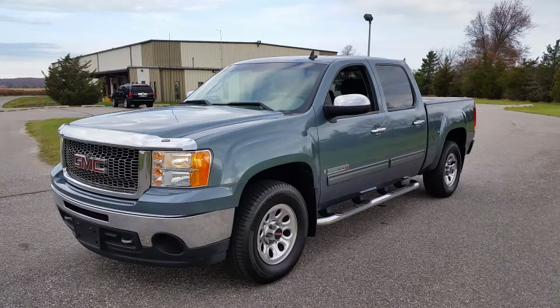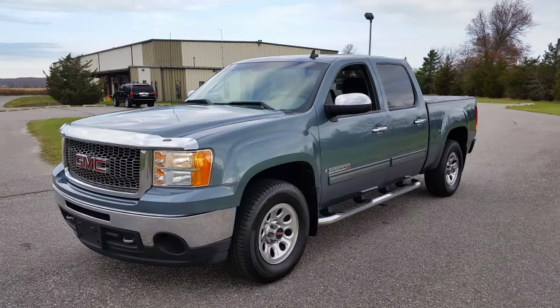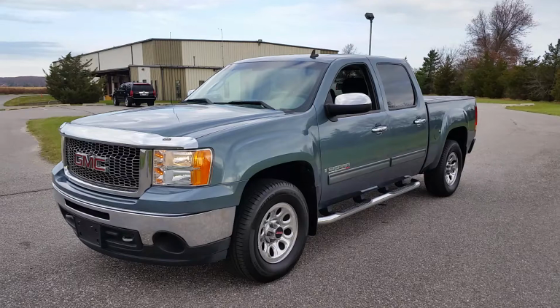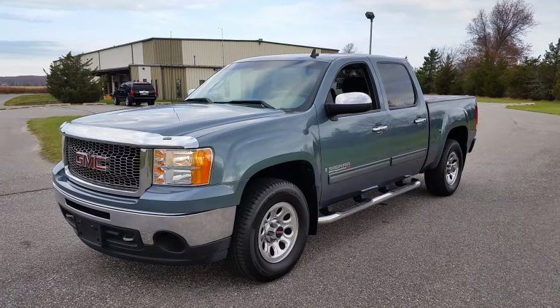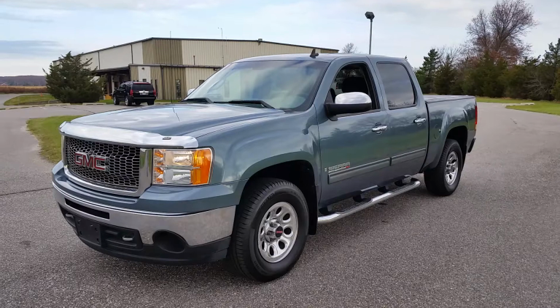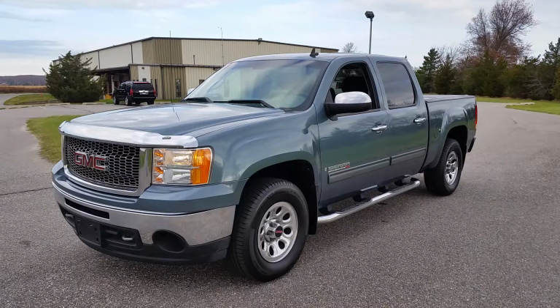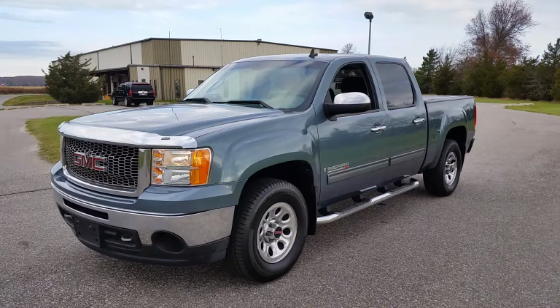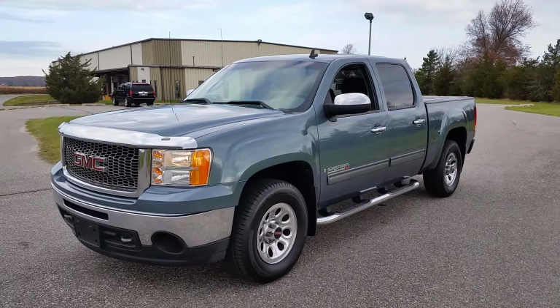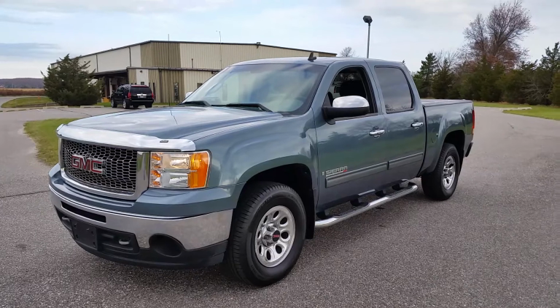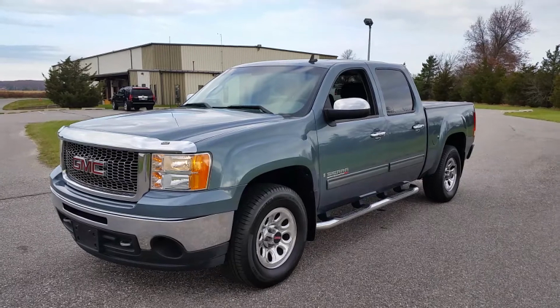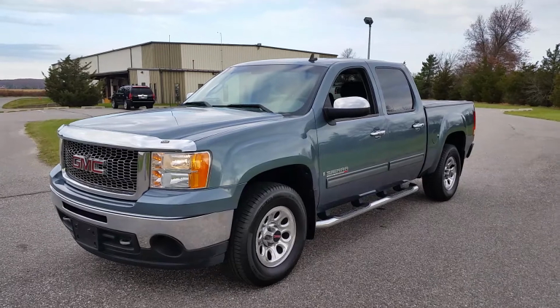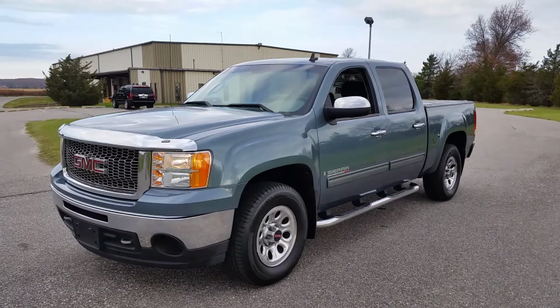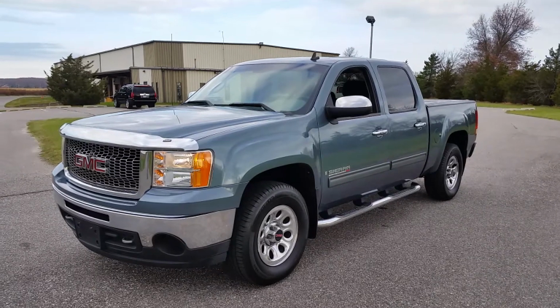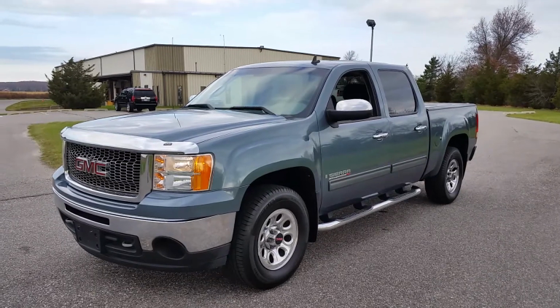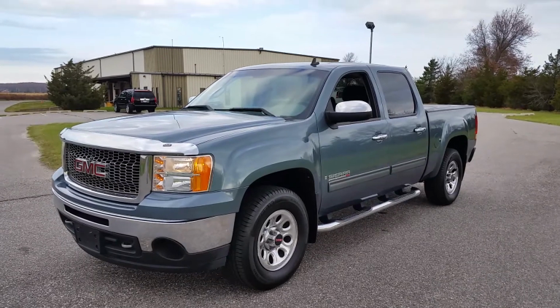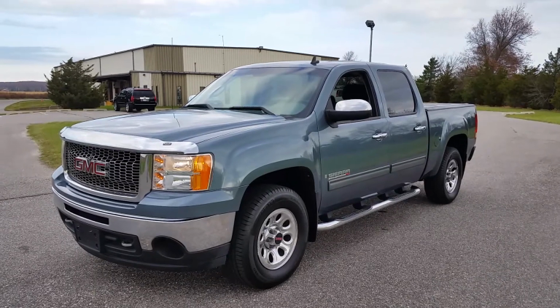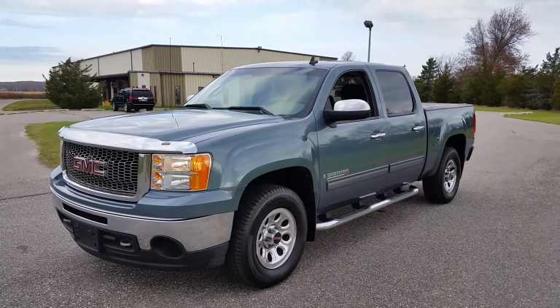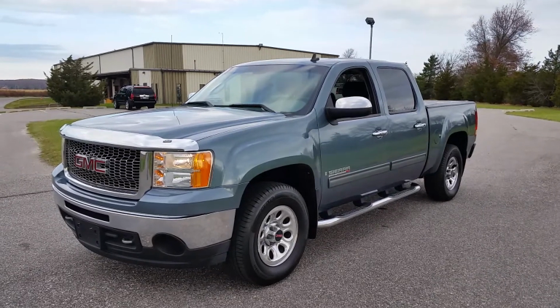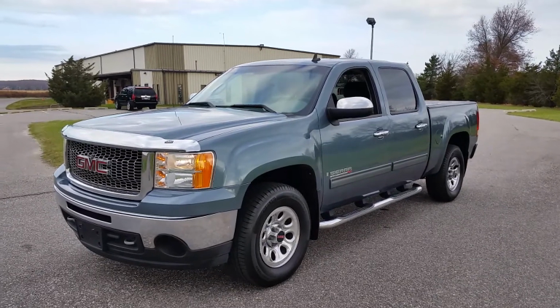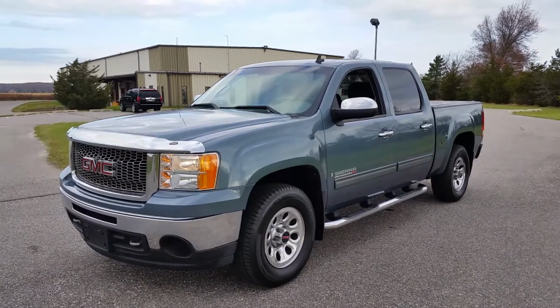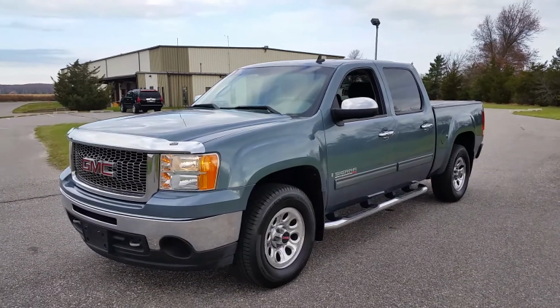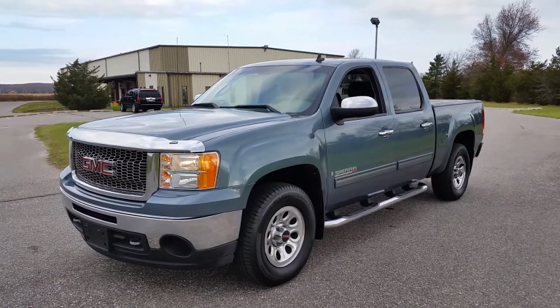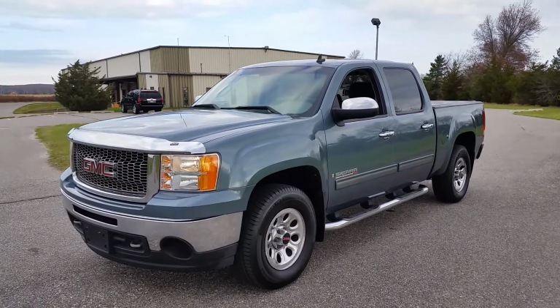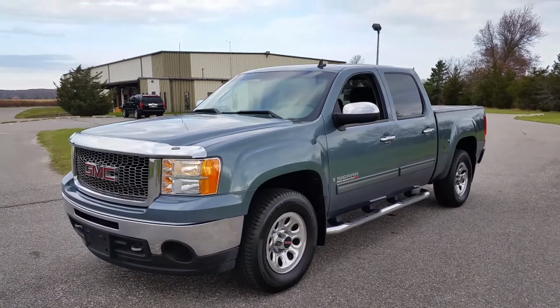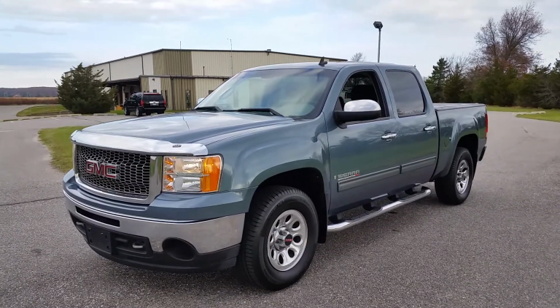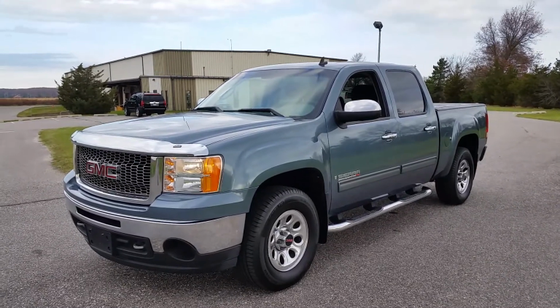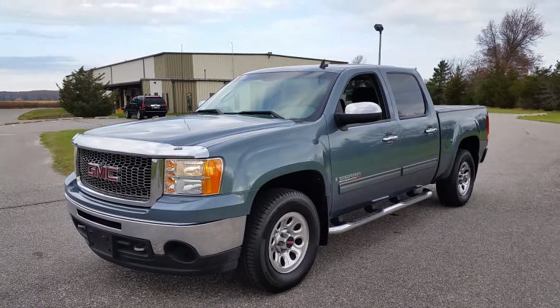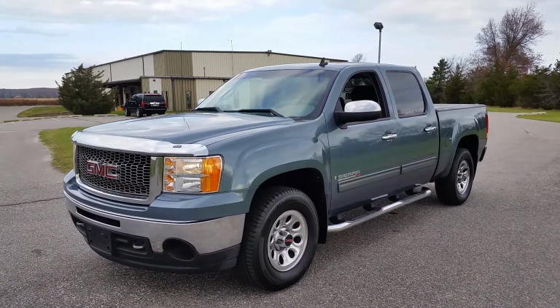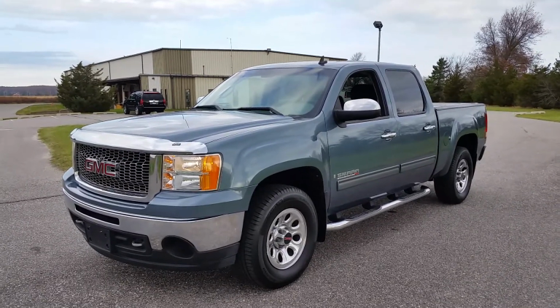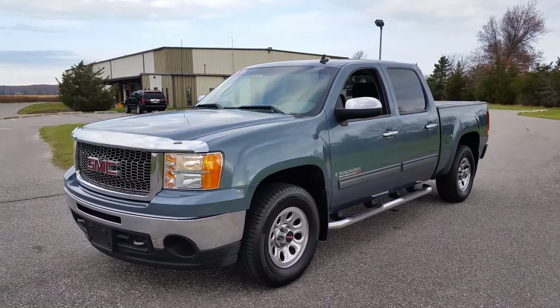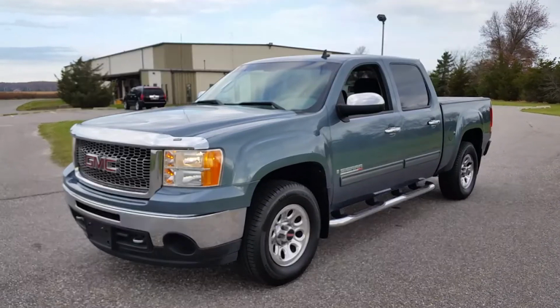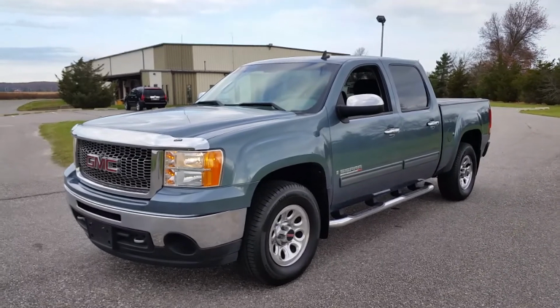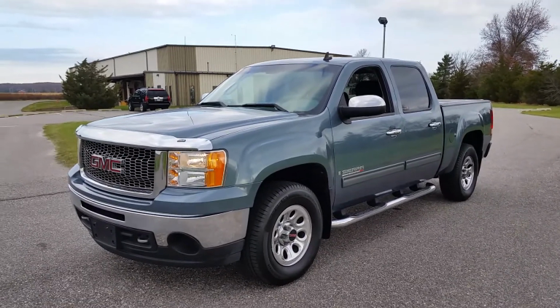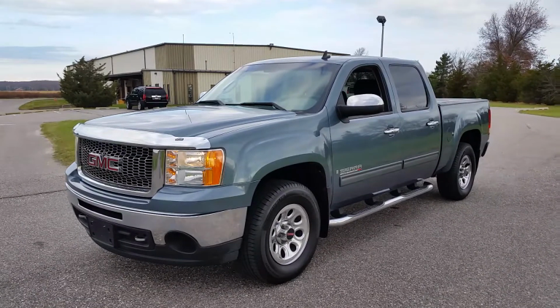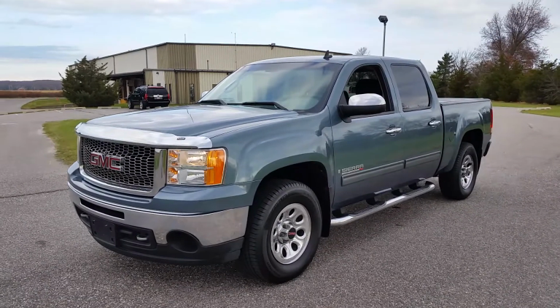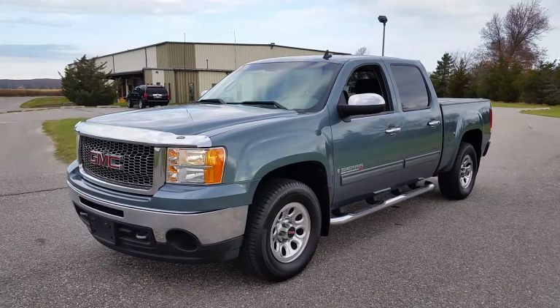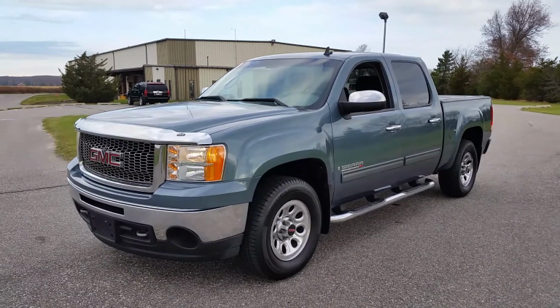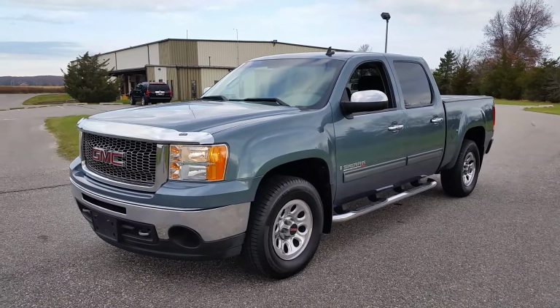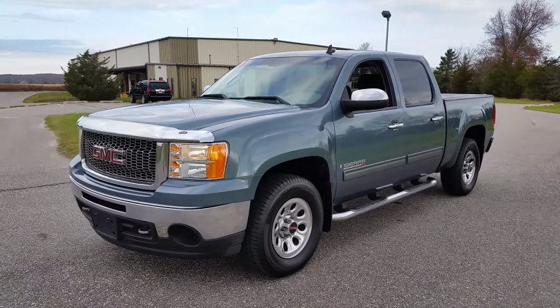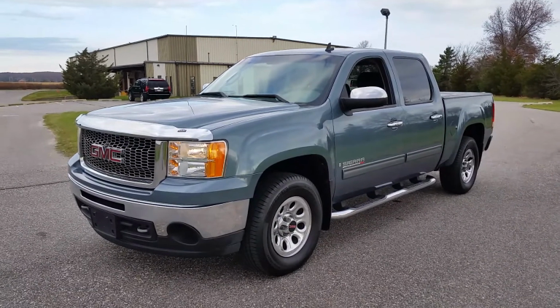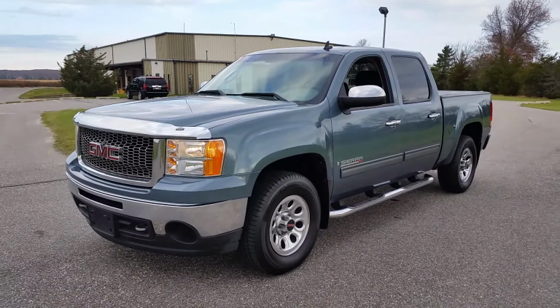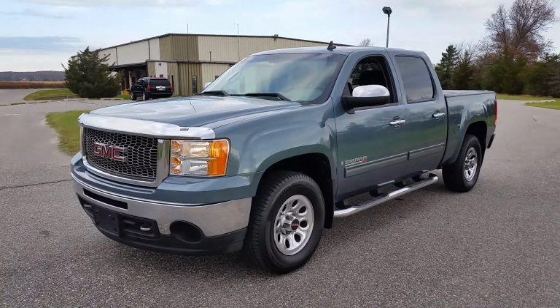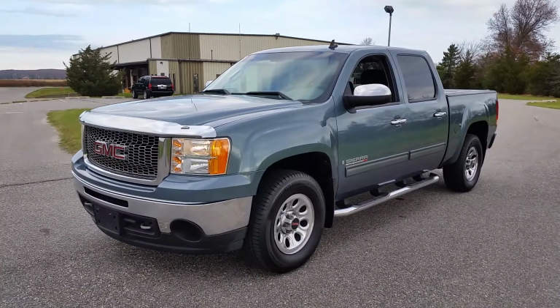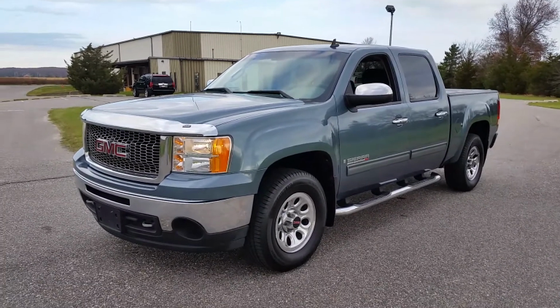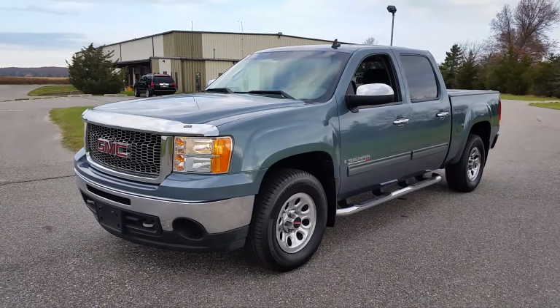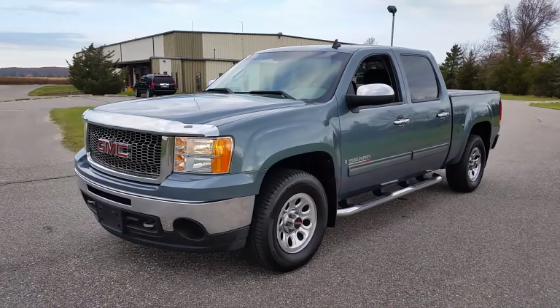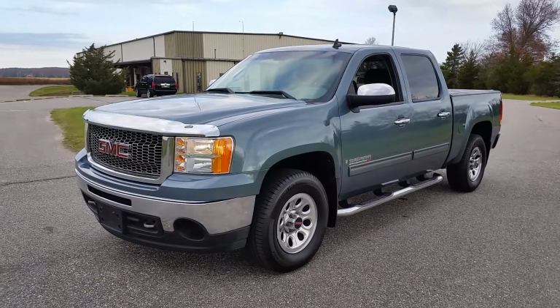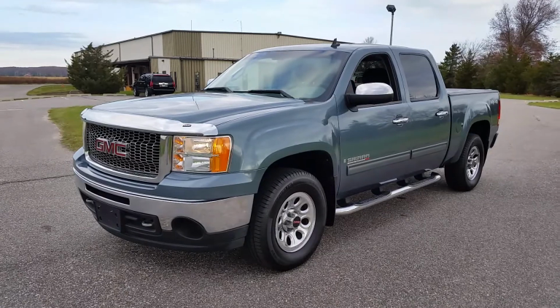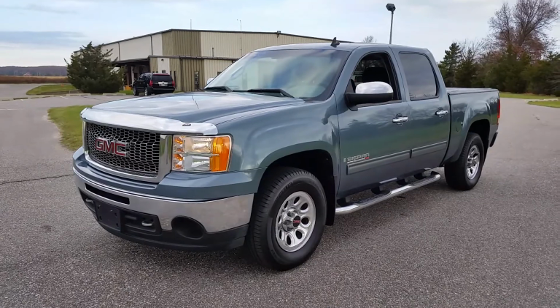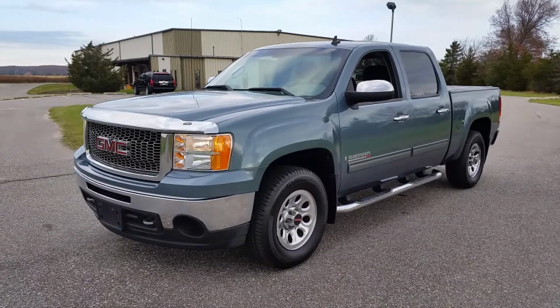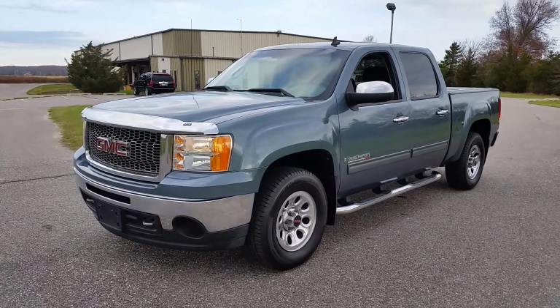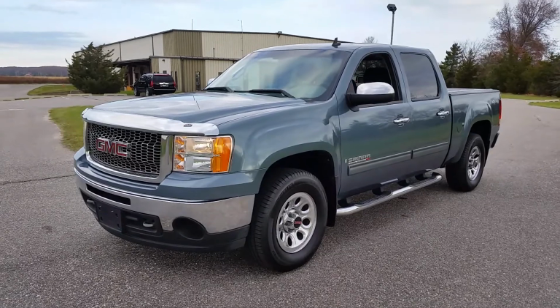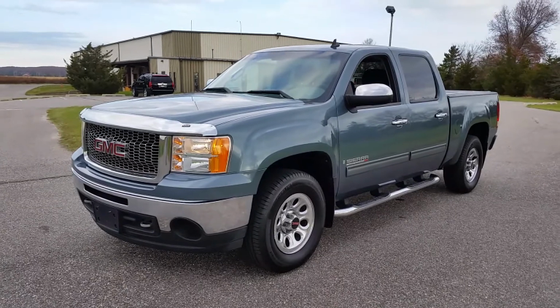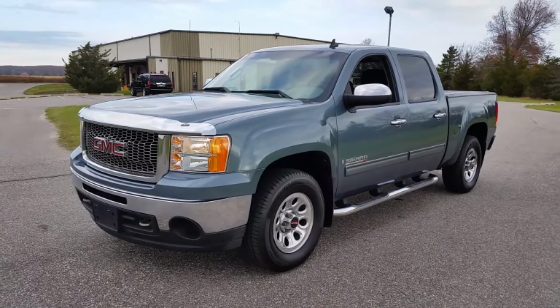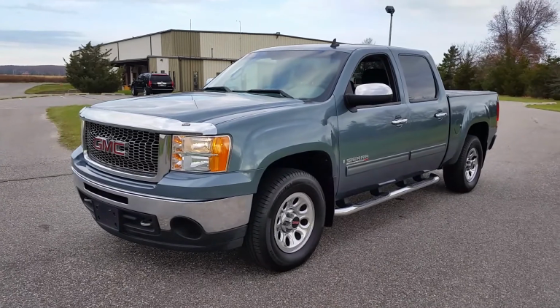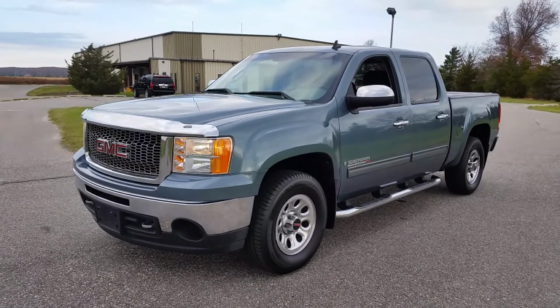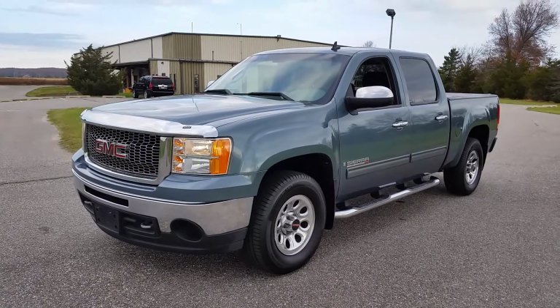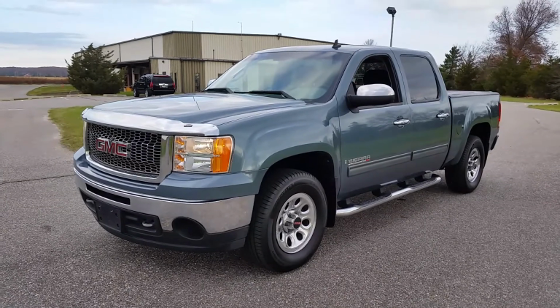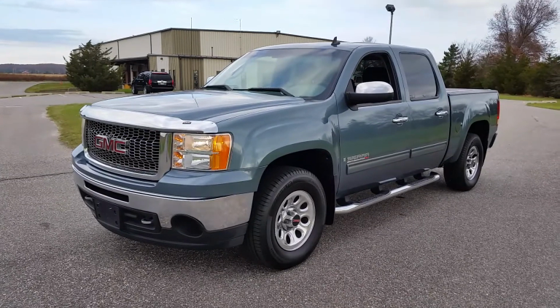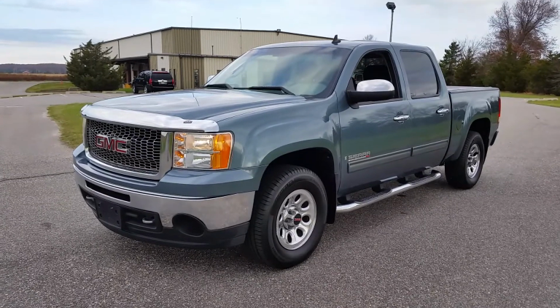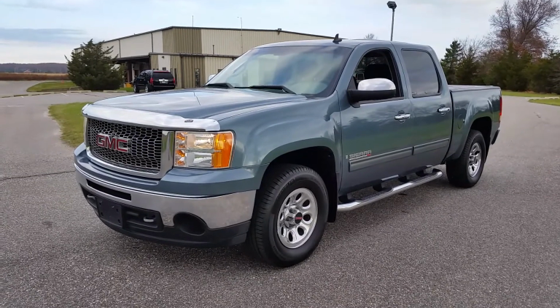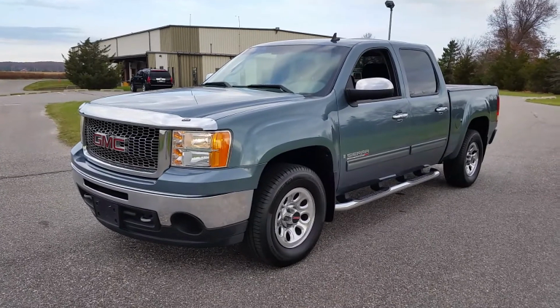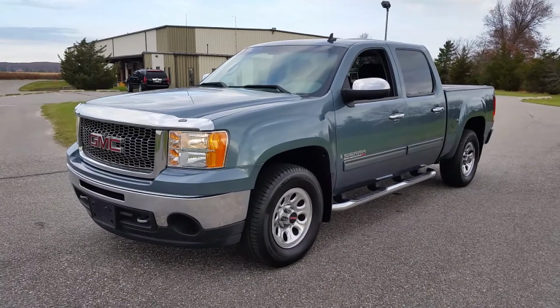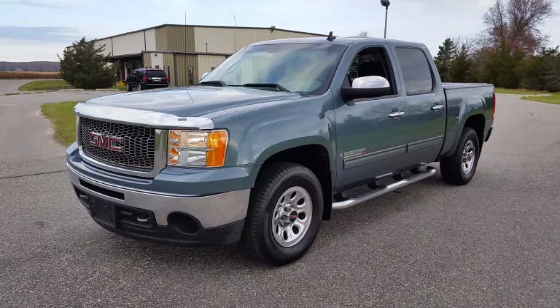Hey guys, thanks for joining us today. Today we have a 2009 GMC Sierra Crew Cab Short Box Pro Sport.